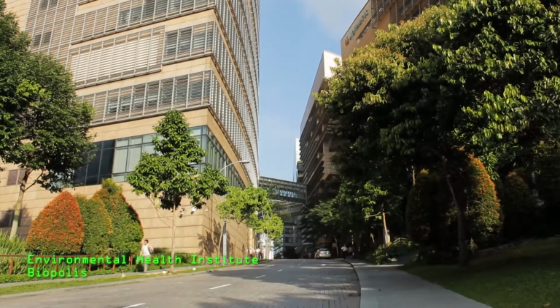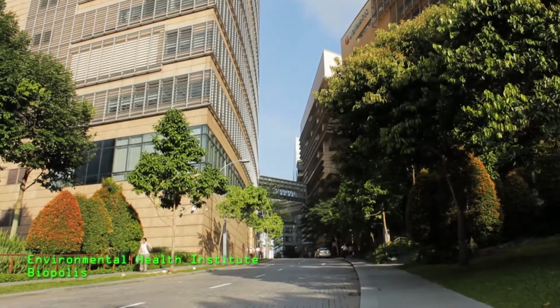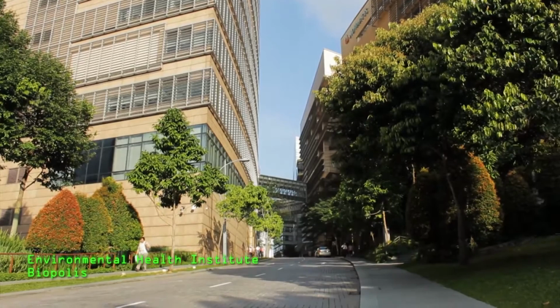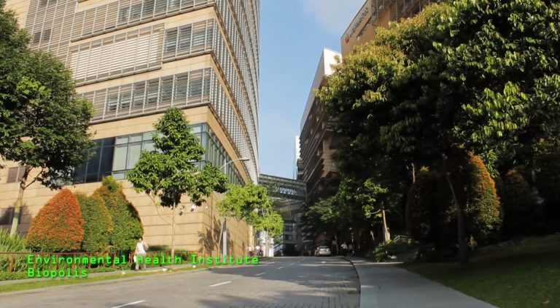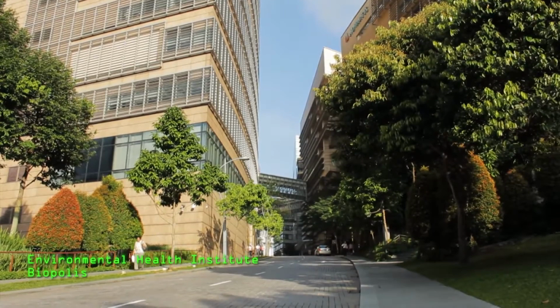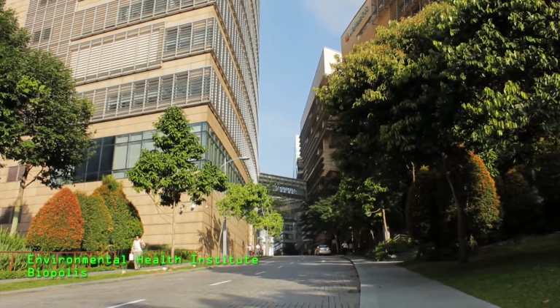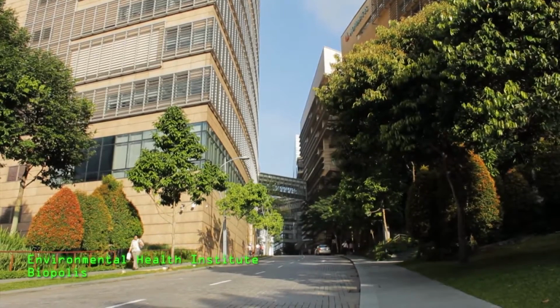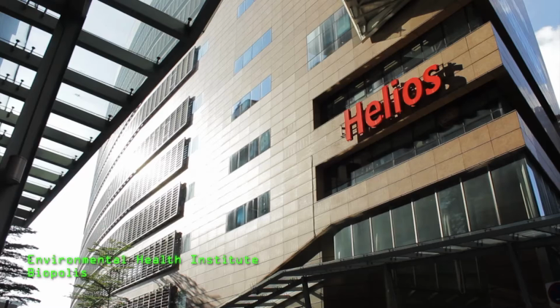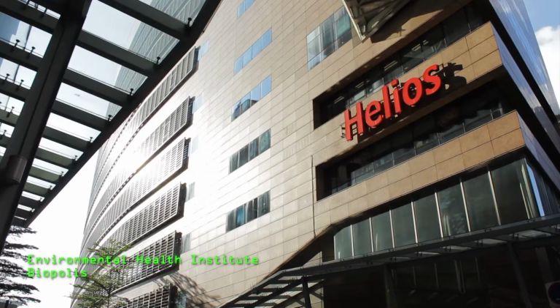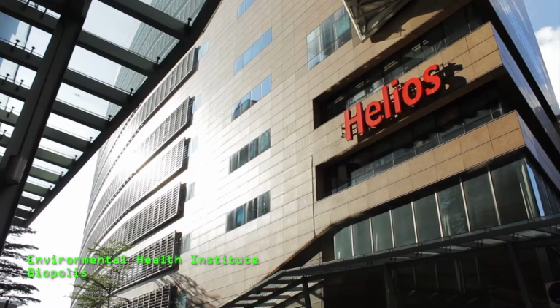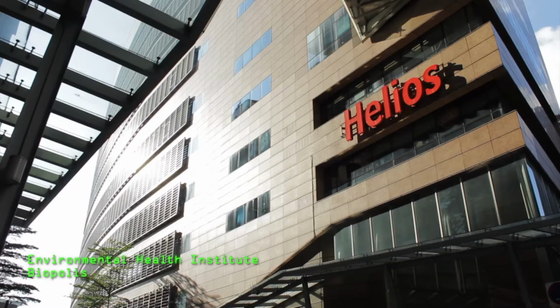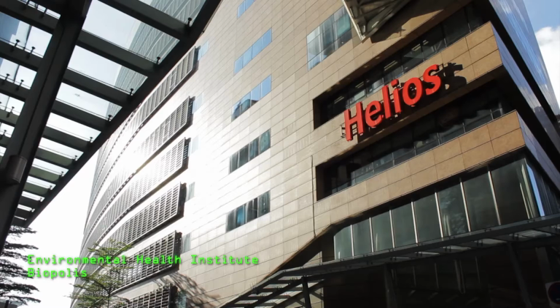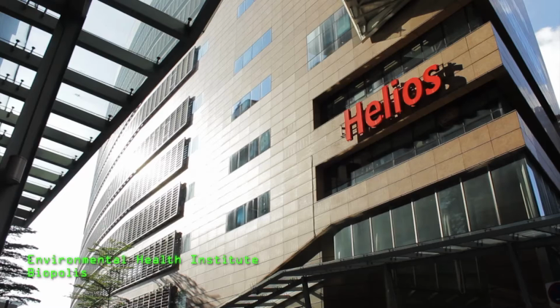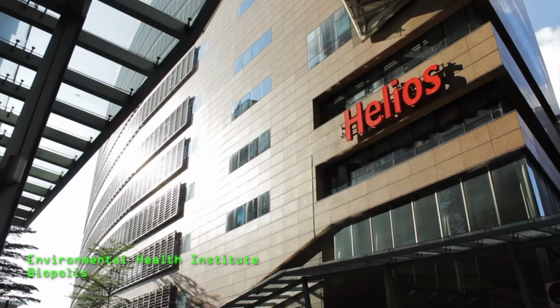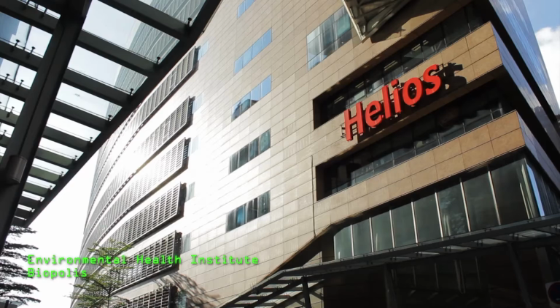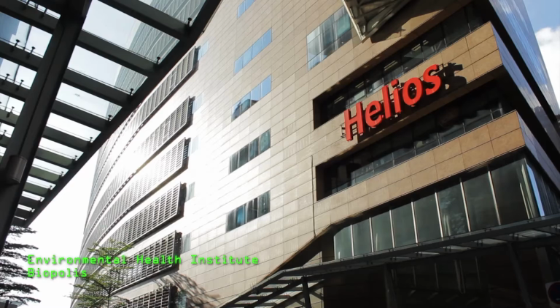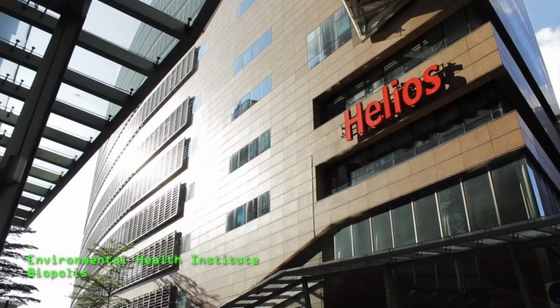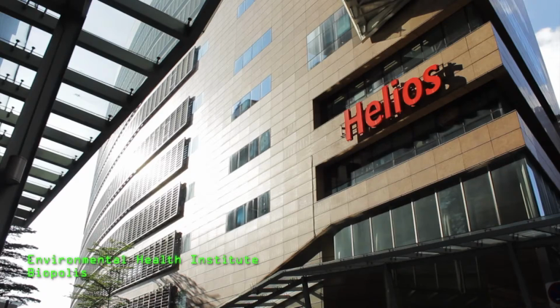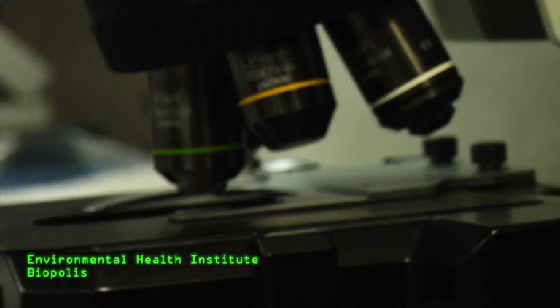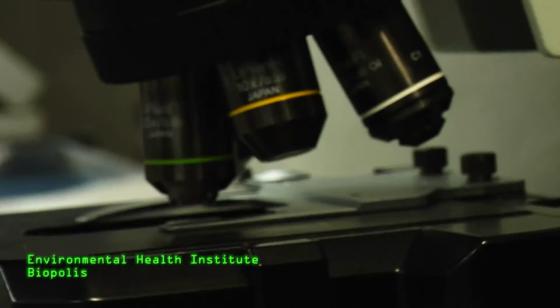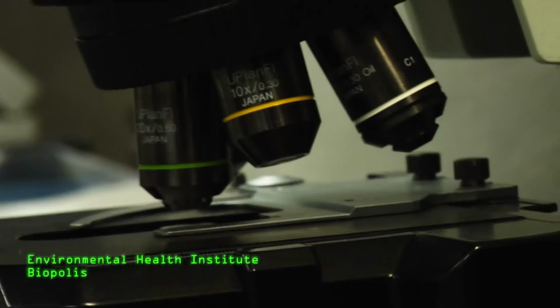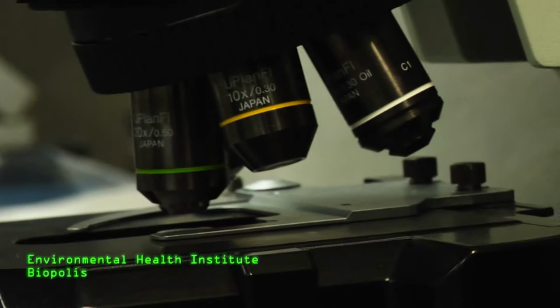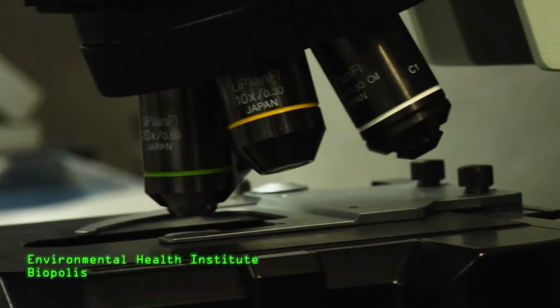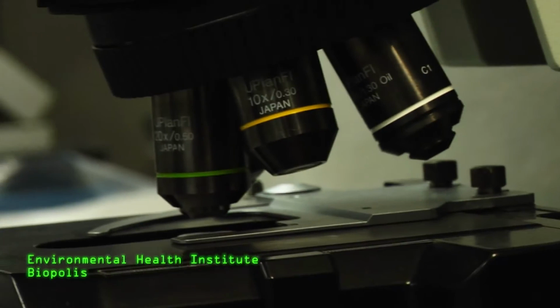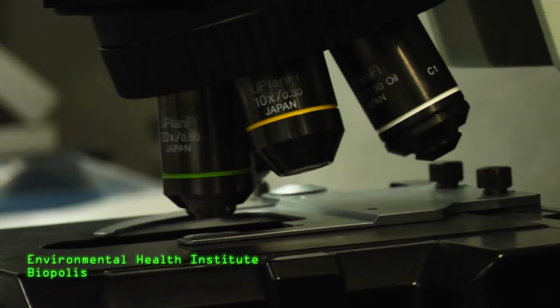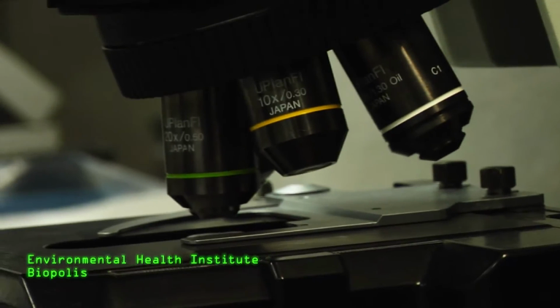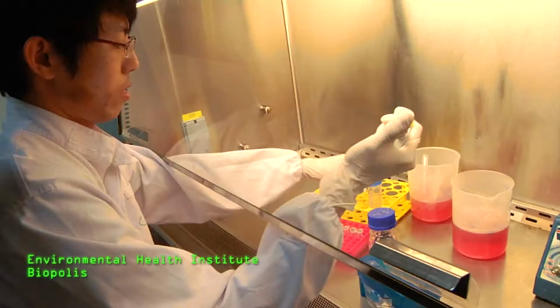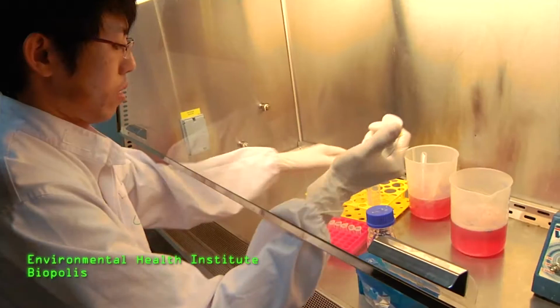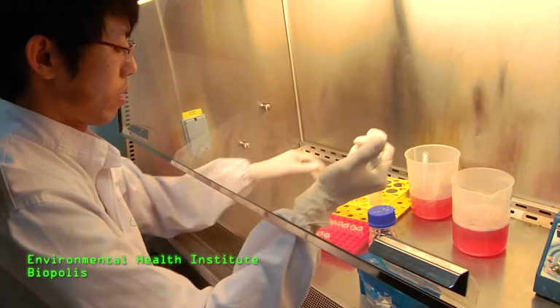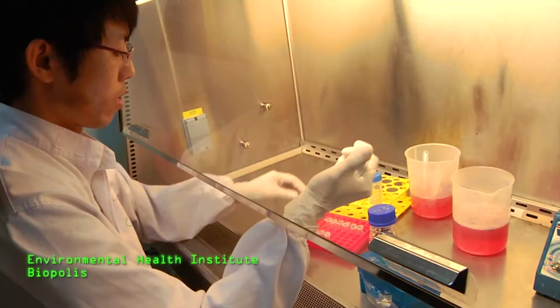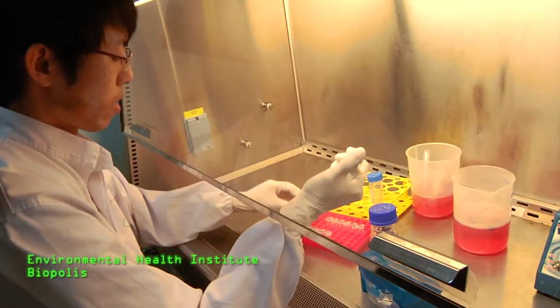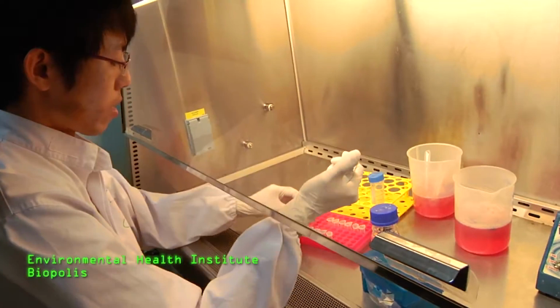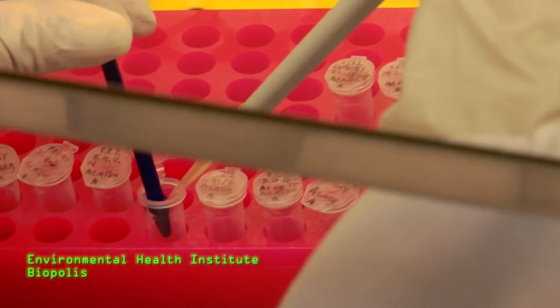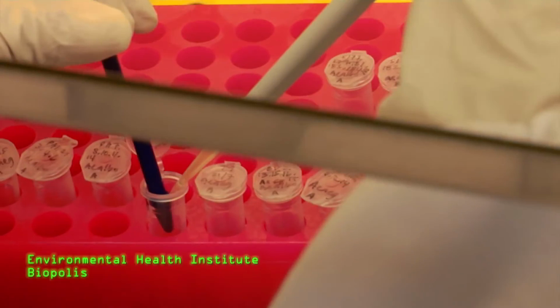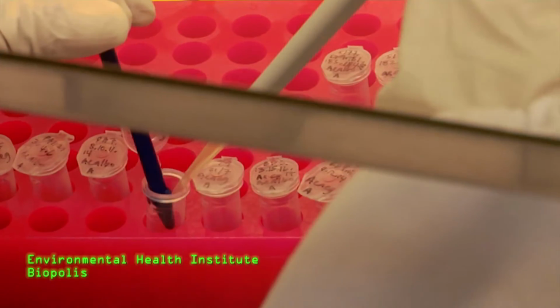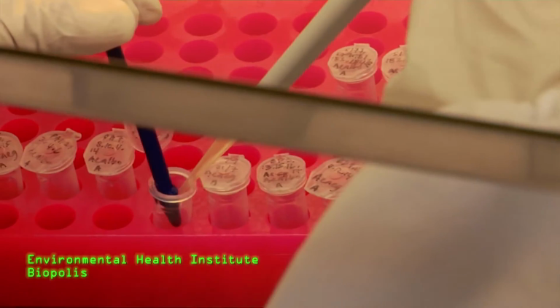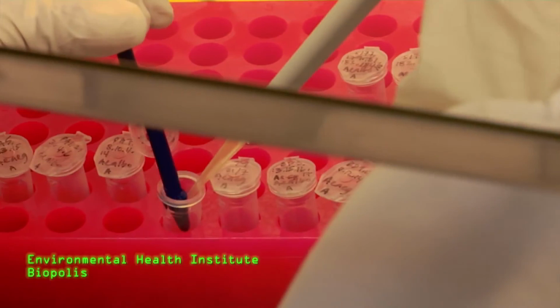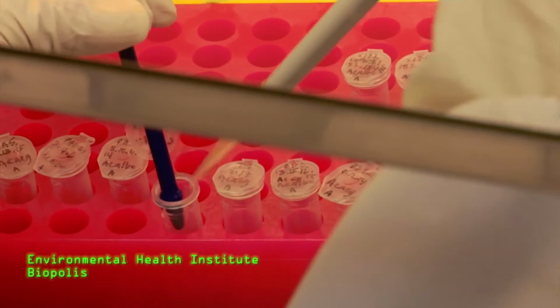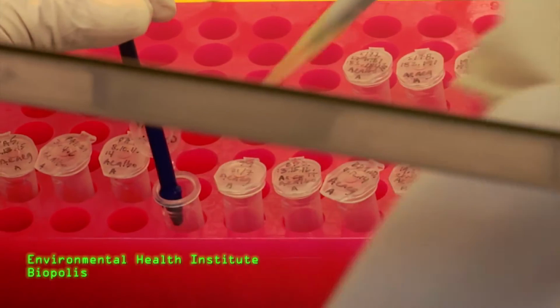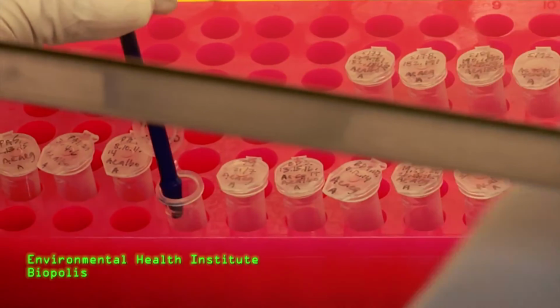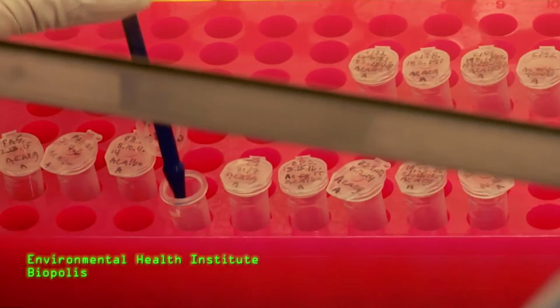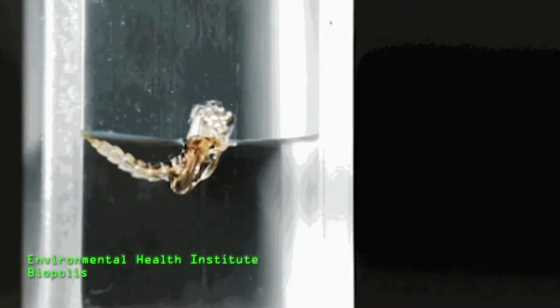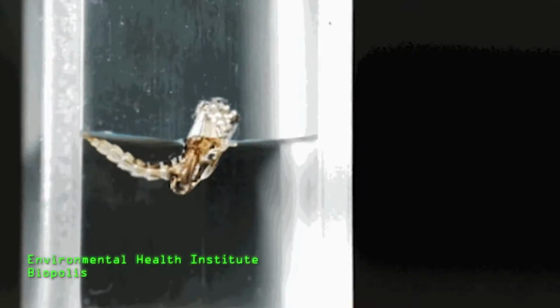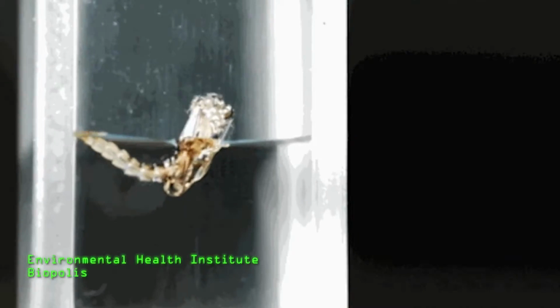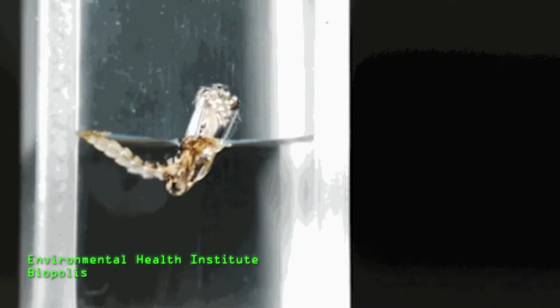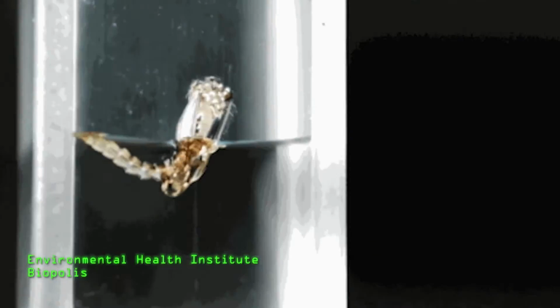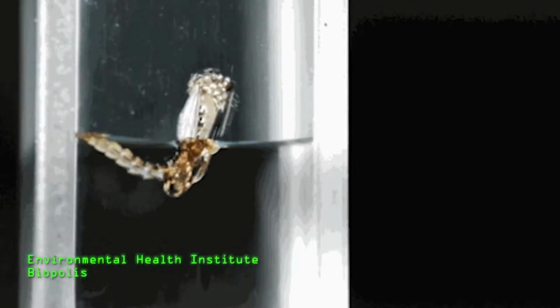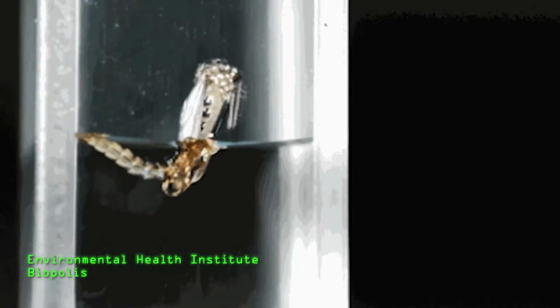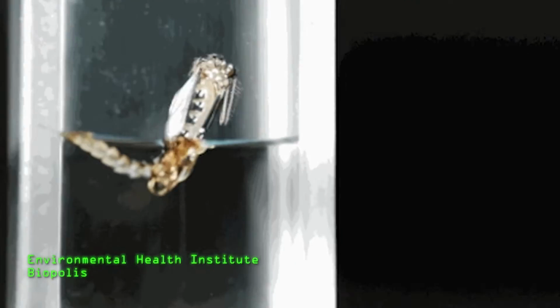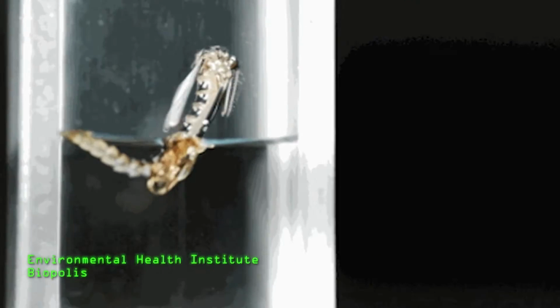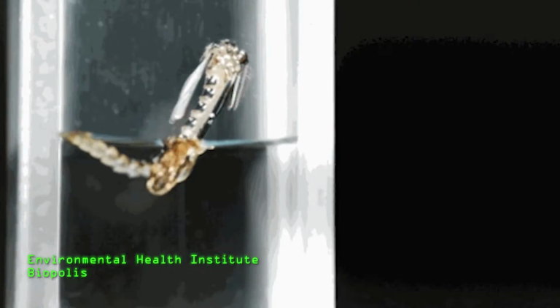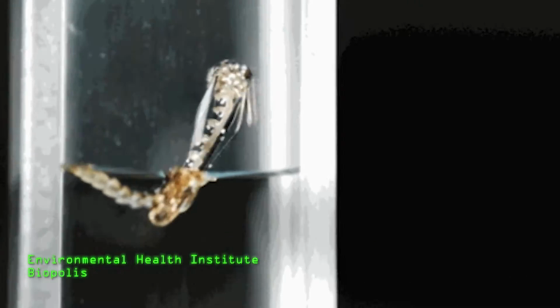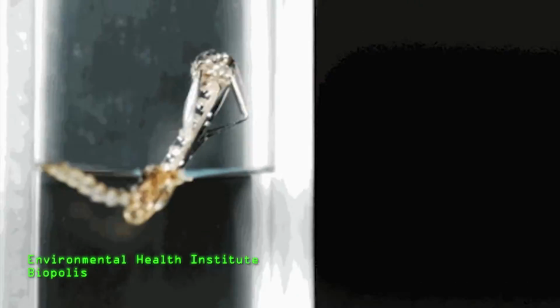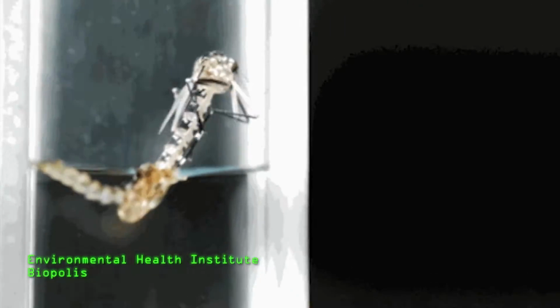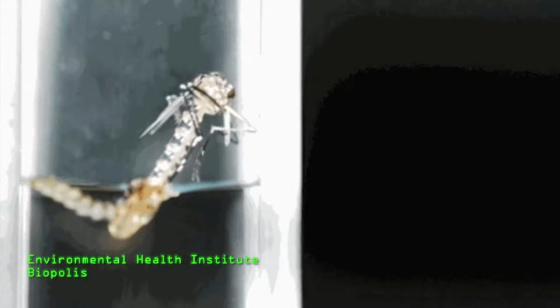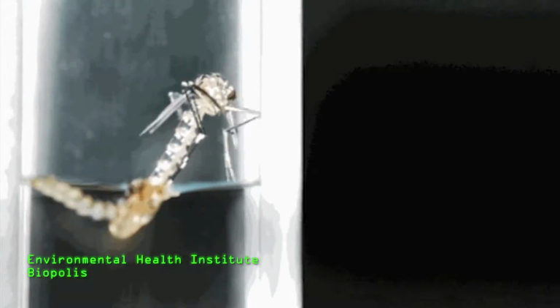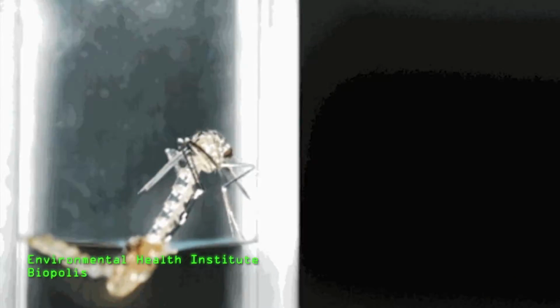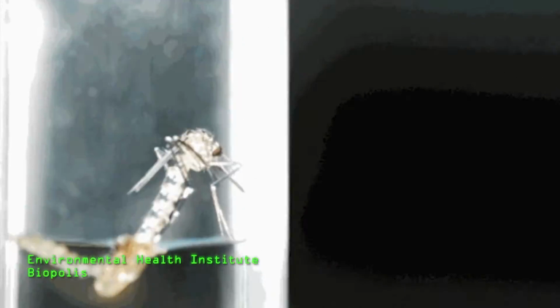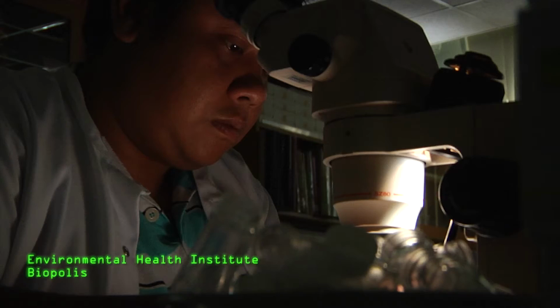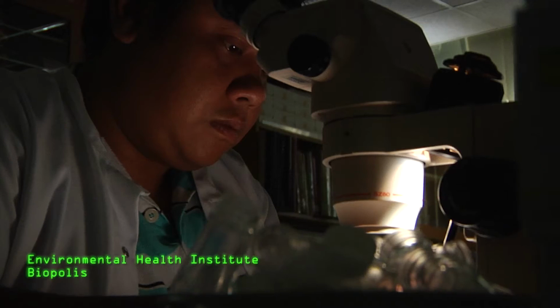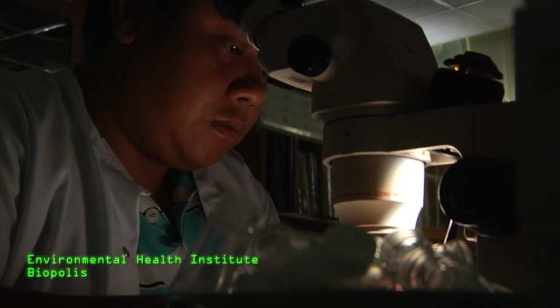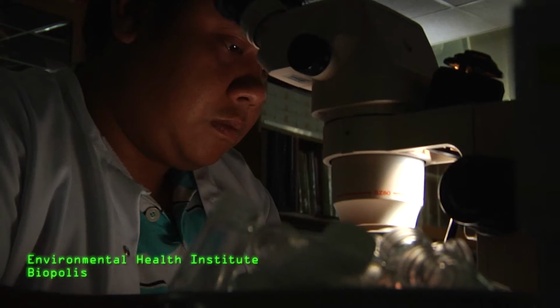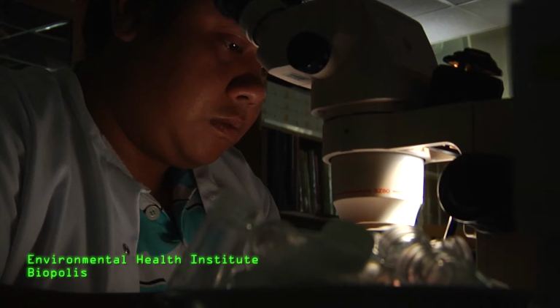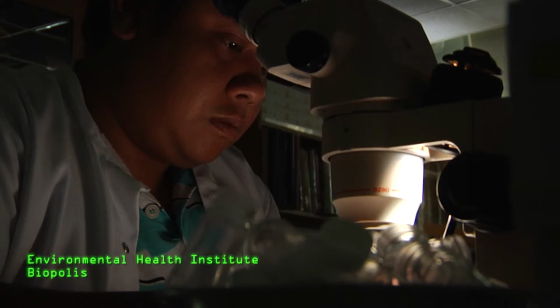The blood sample is sent to NEA's Environmental Health Institute. EHI is the only institute that works on all three factors involved in dengue transmission: the virus, mosquito, and human.